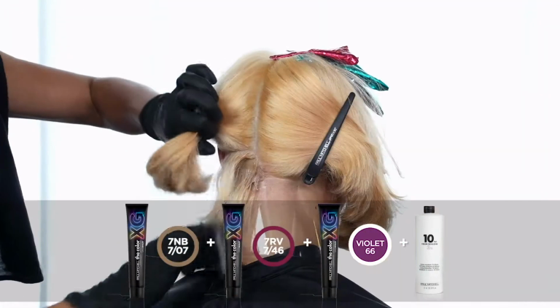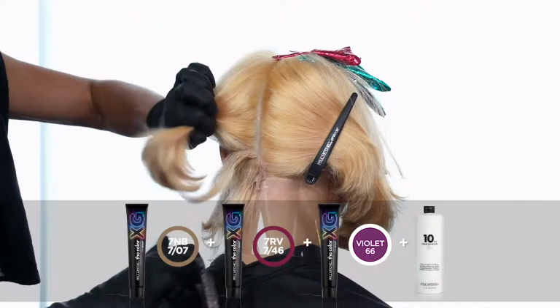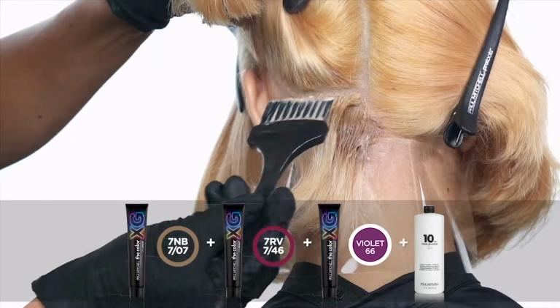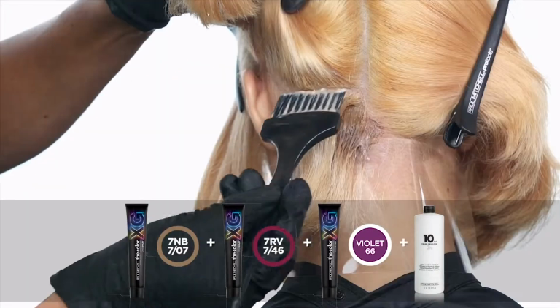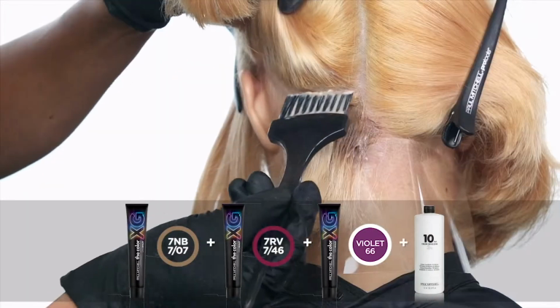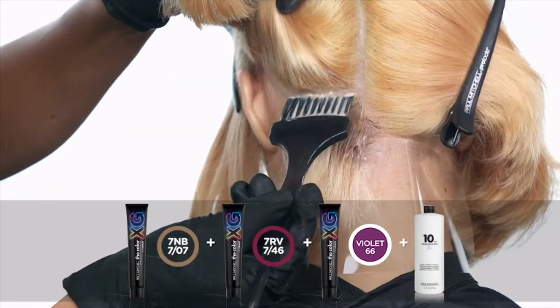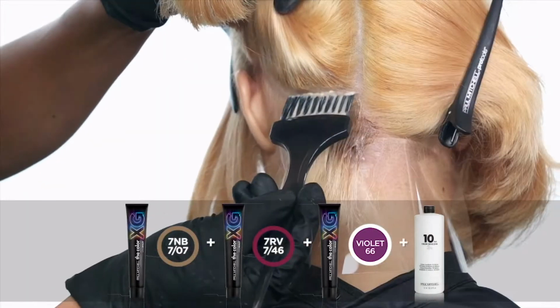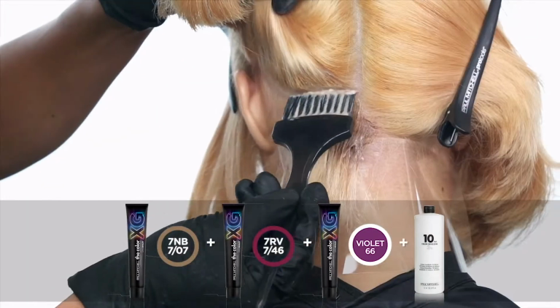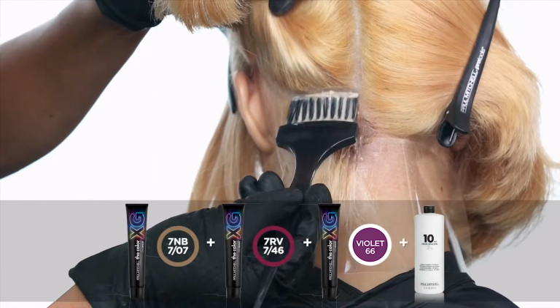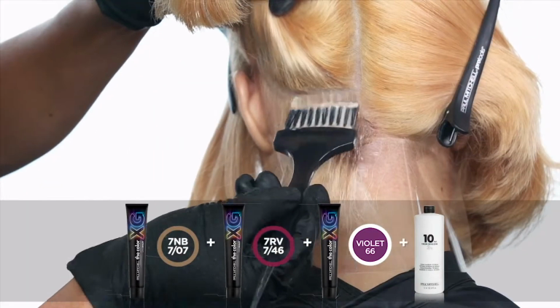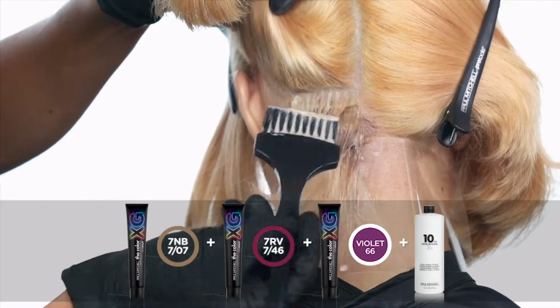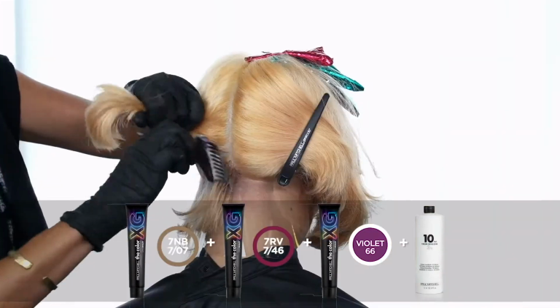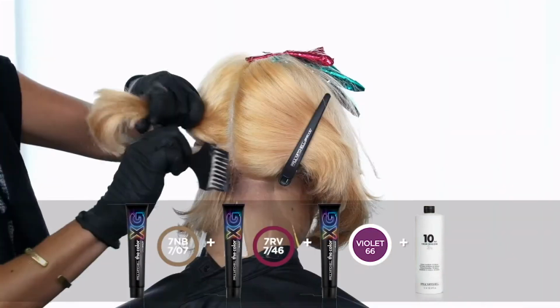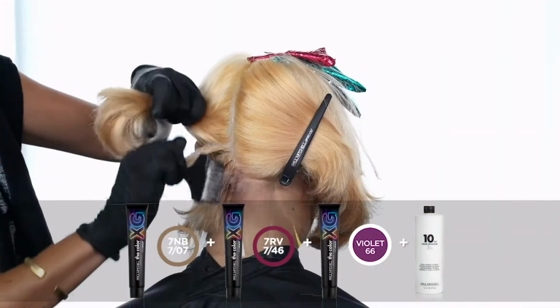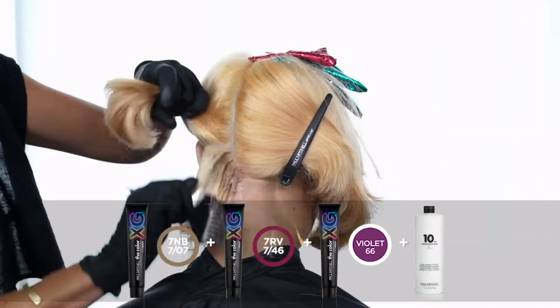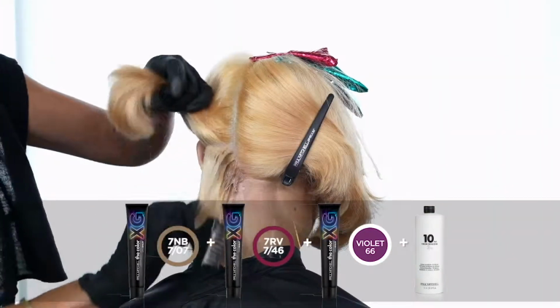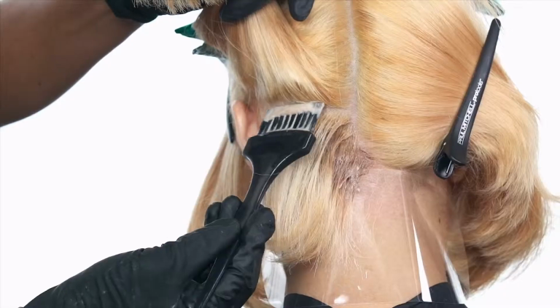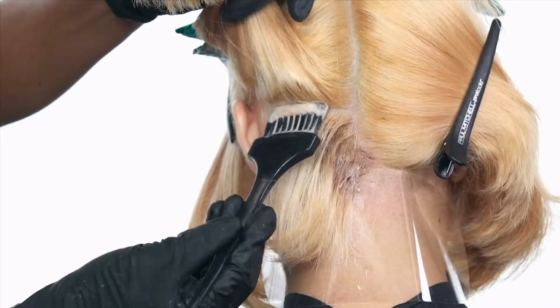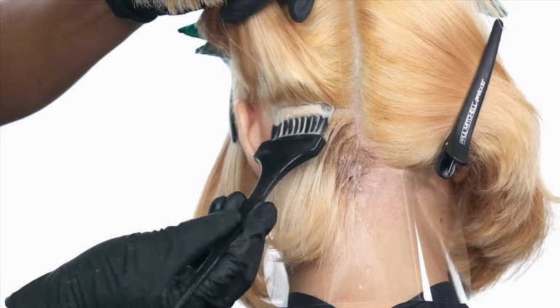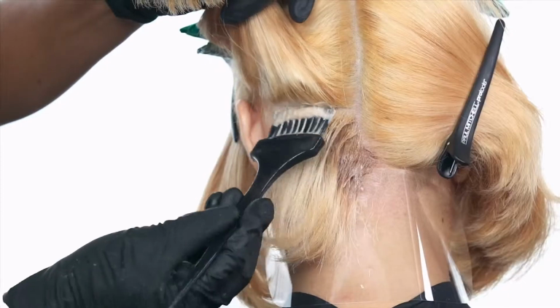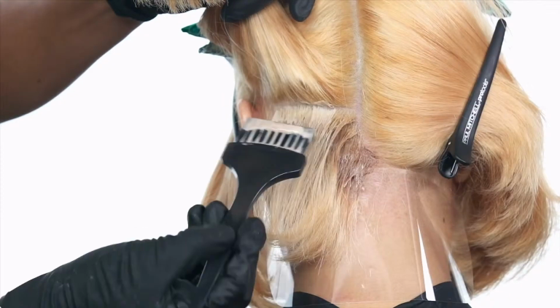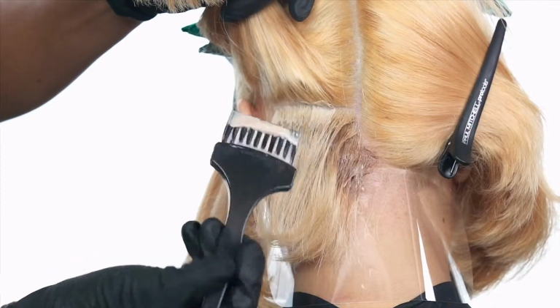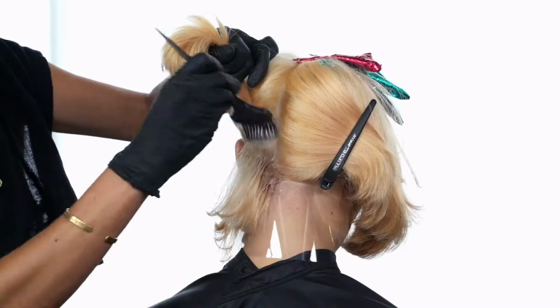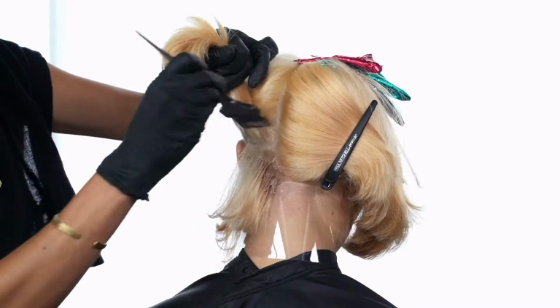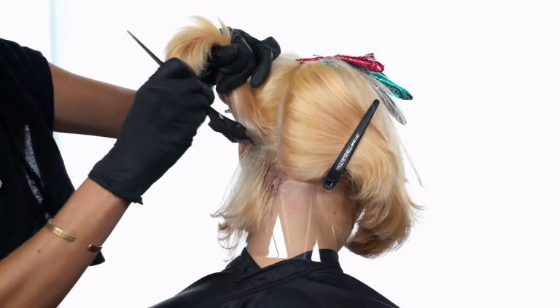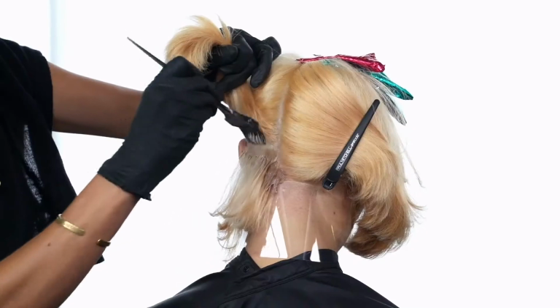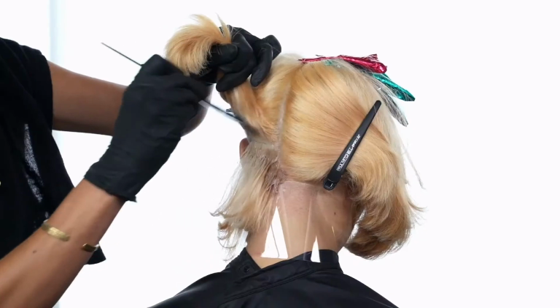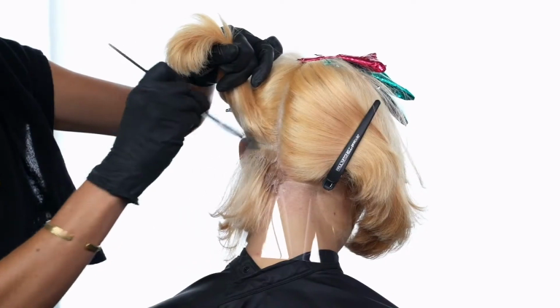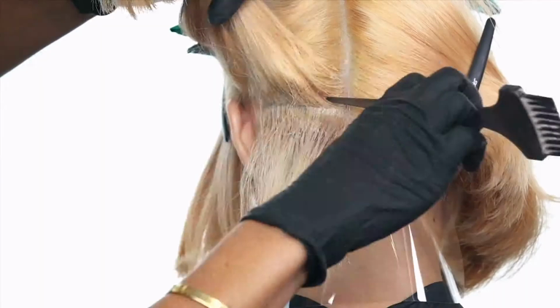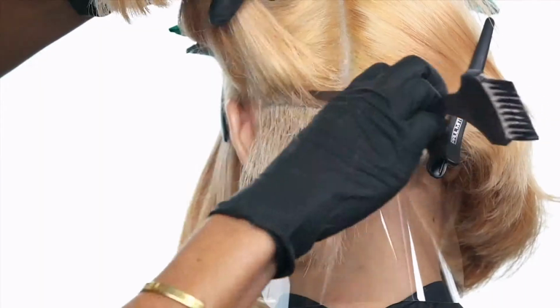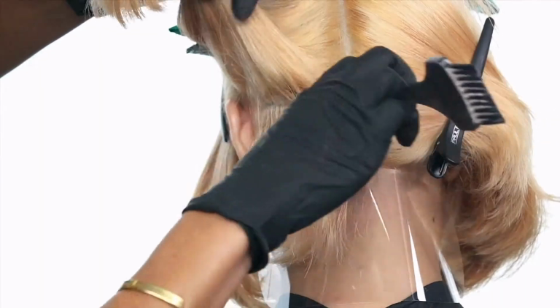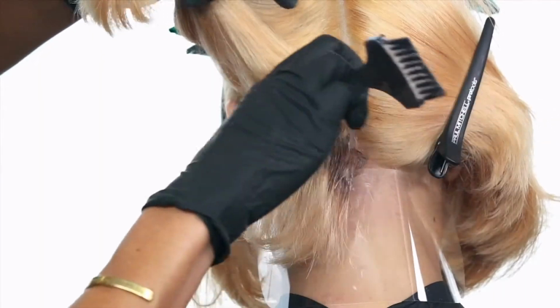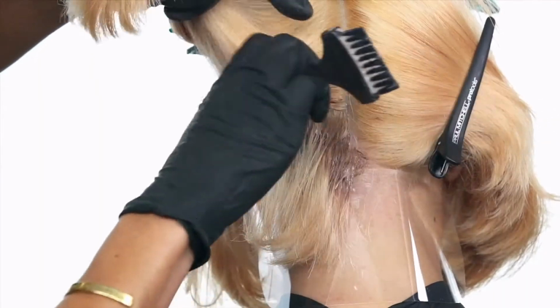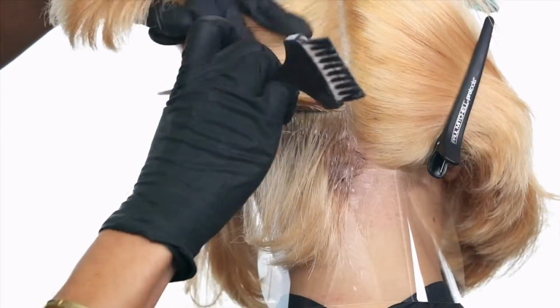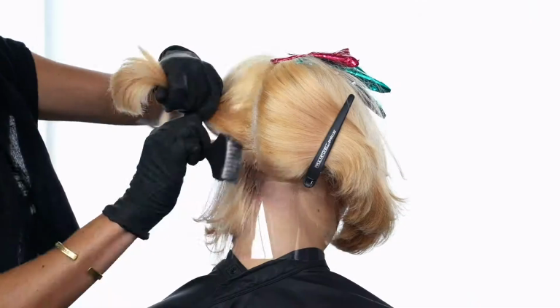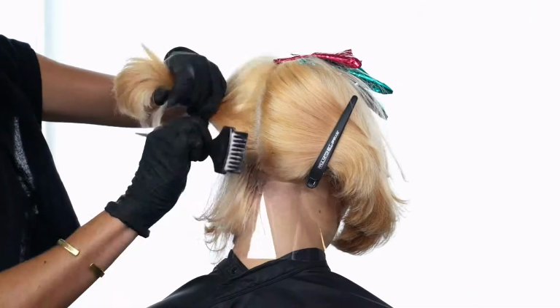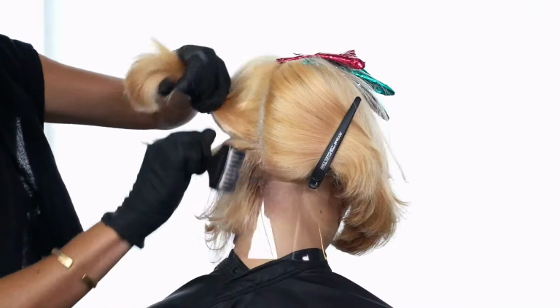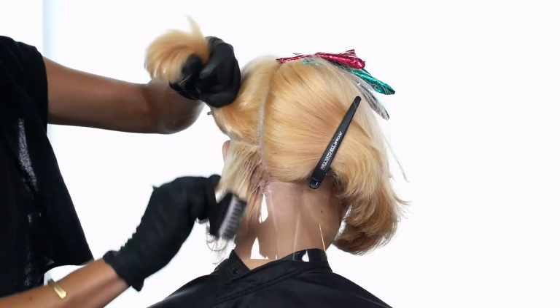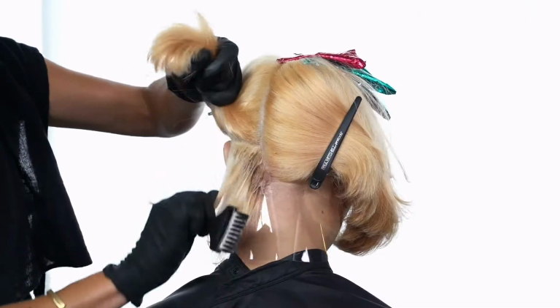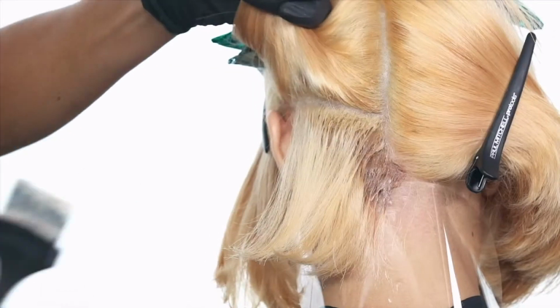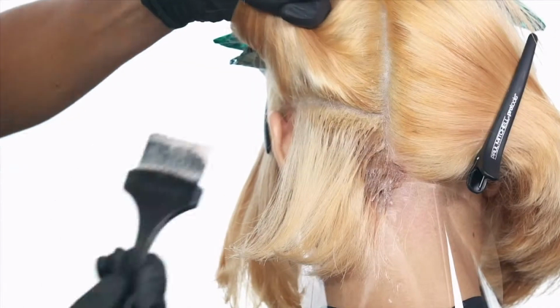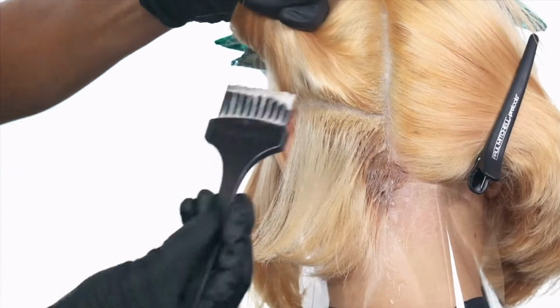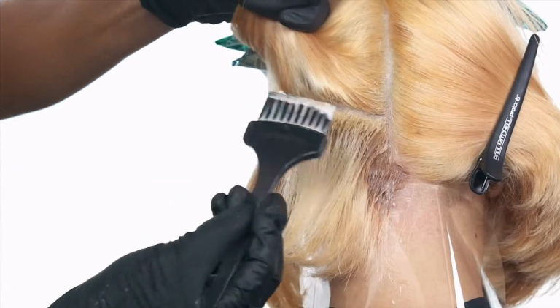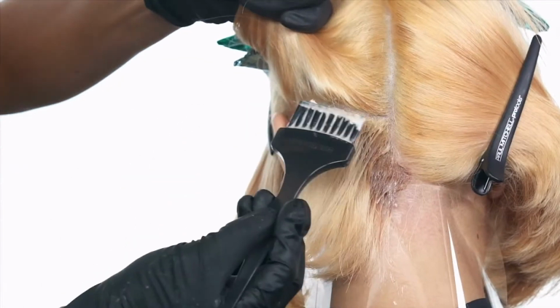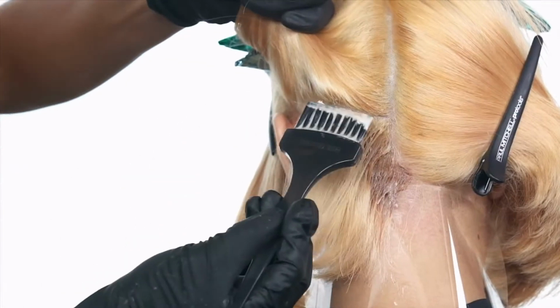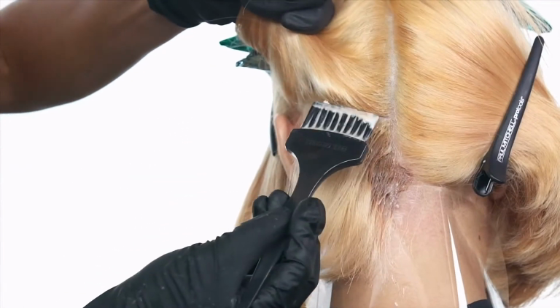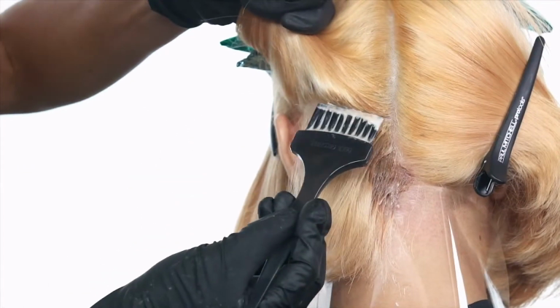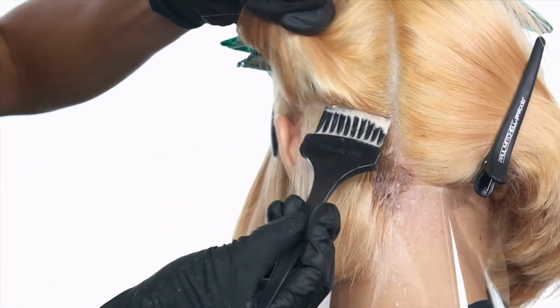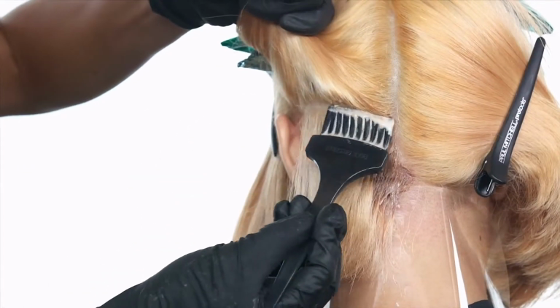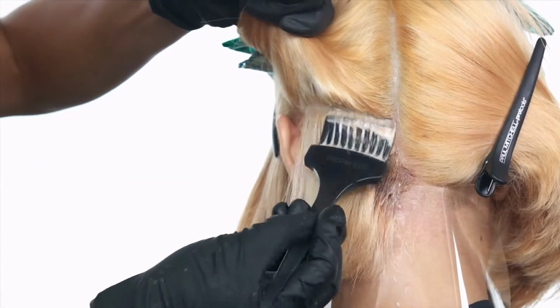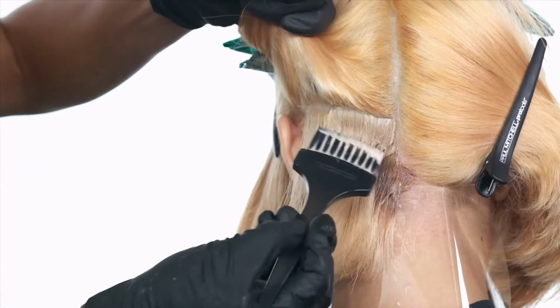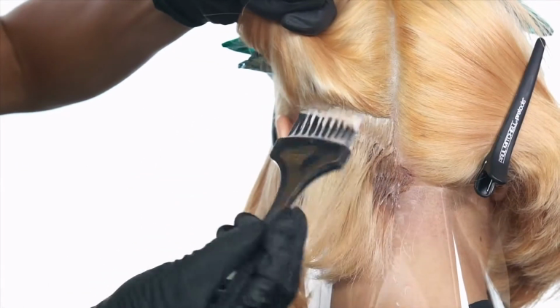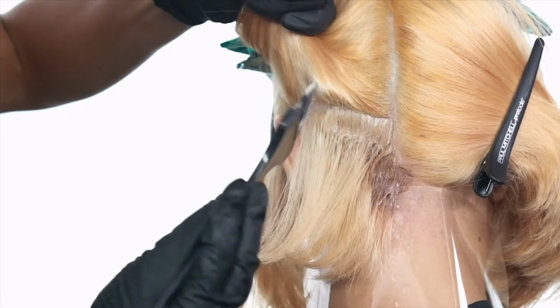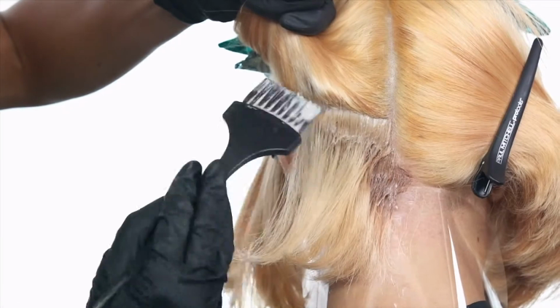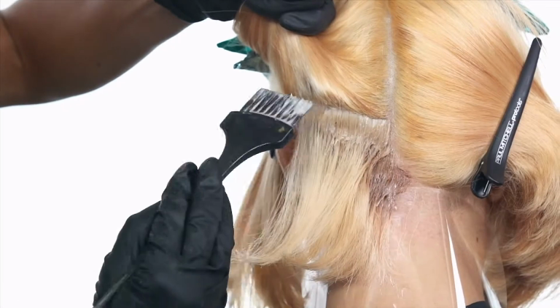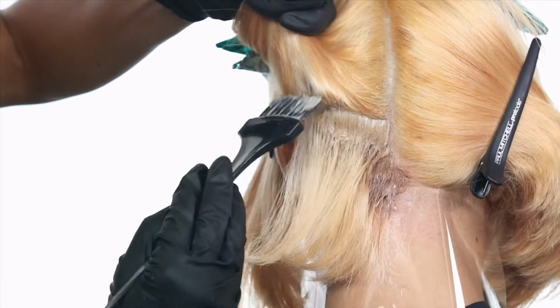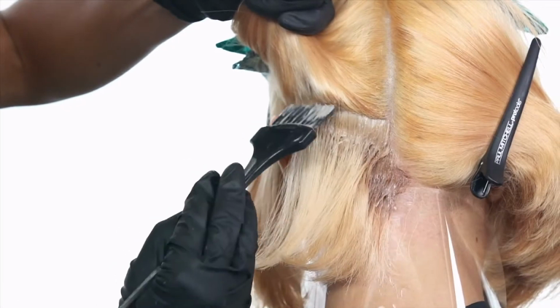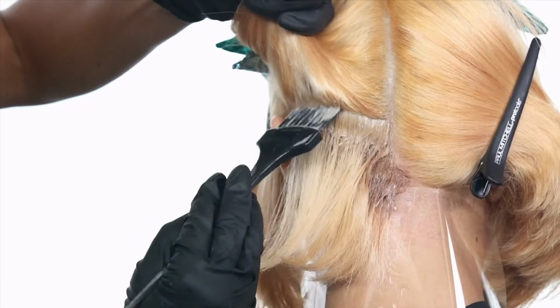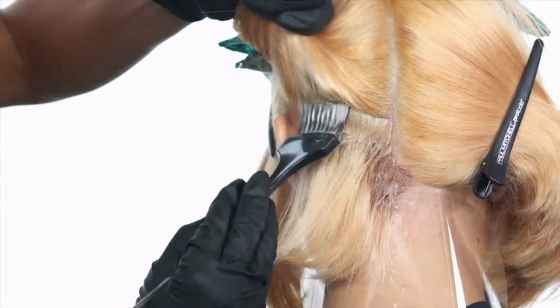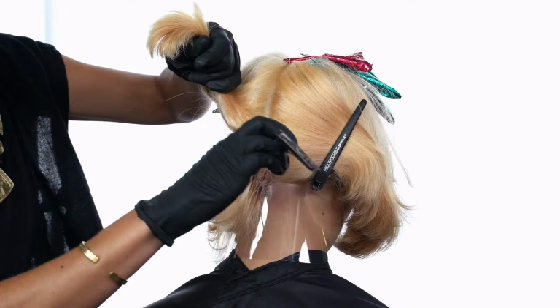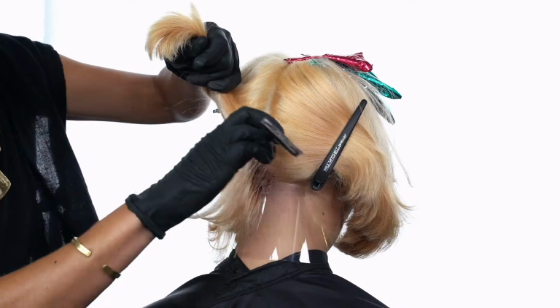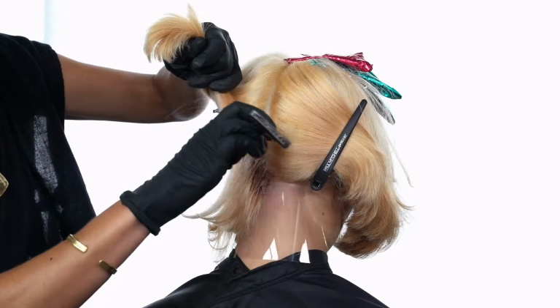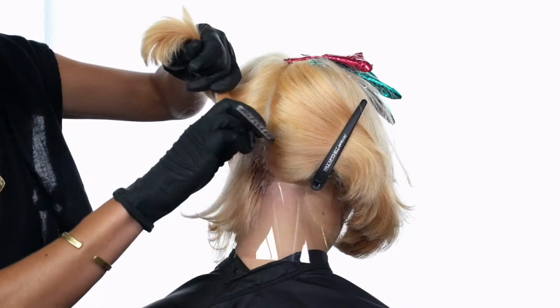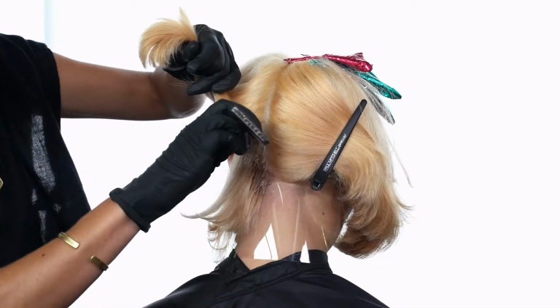Make sure to saturate in between the foils and in the base of the foils to make sure all of the base hair has been colored.